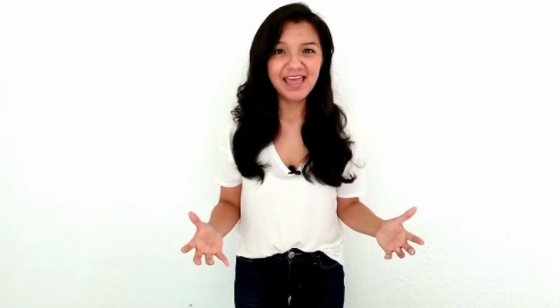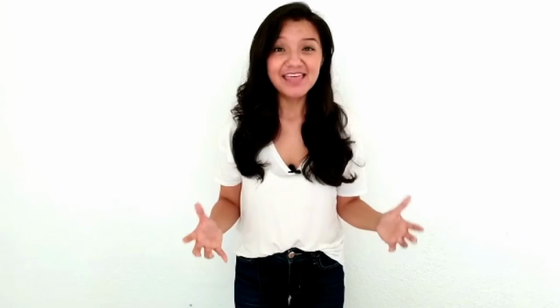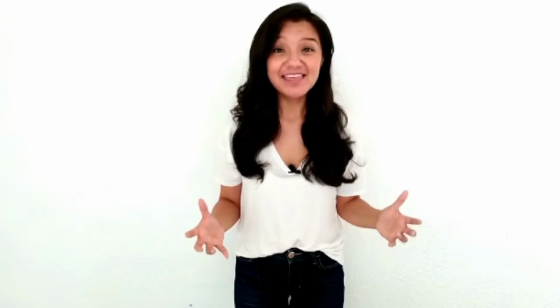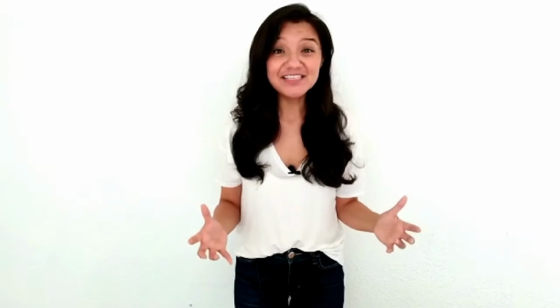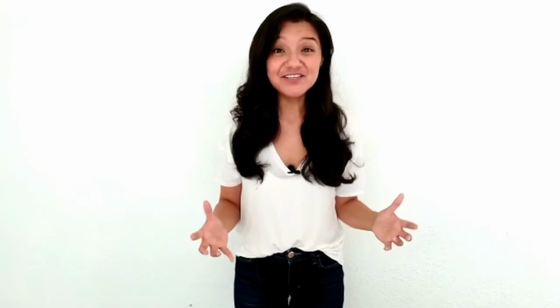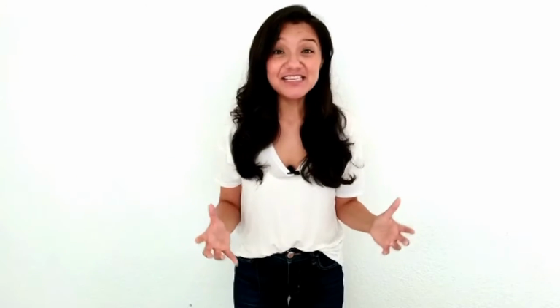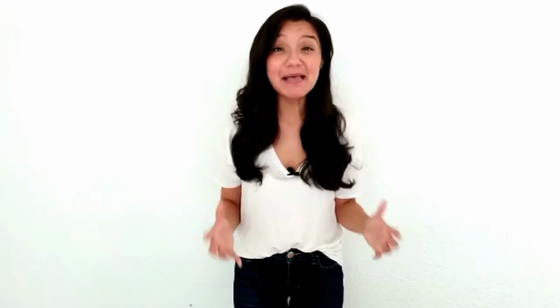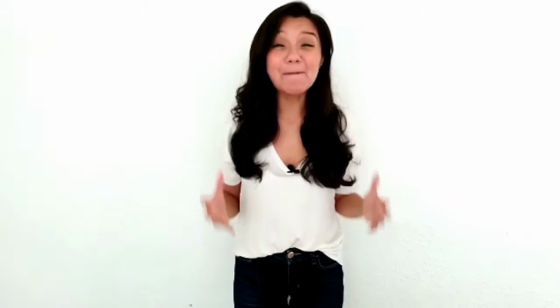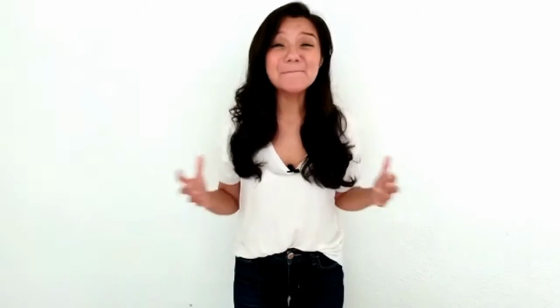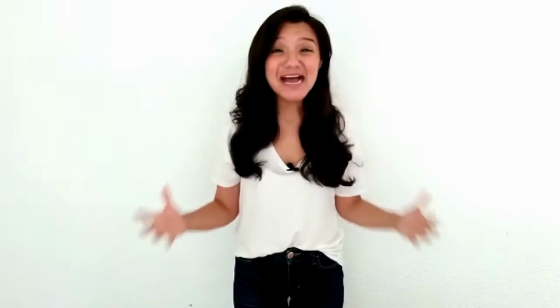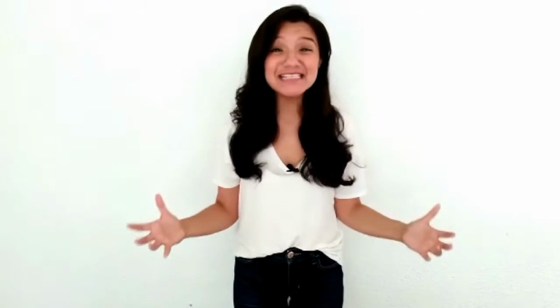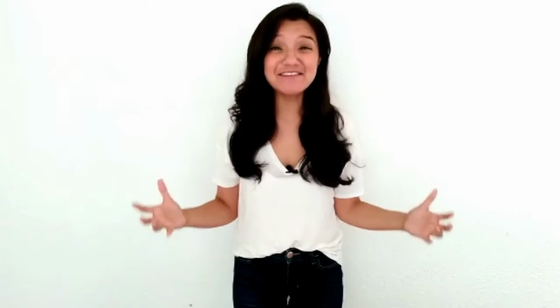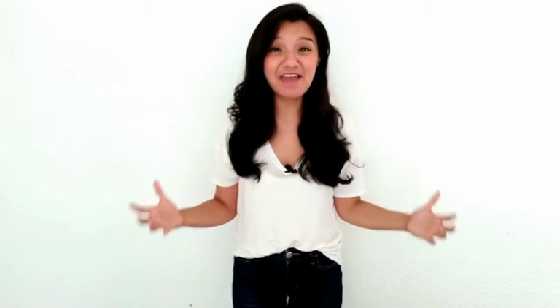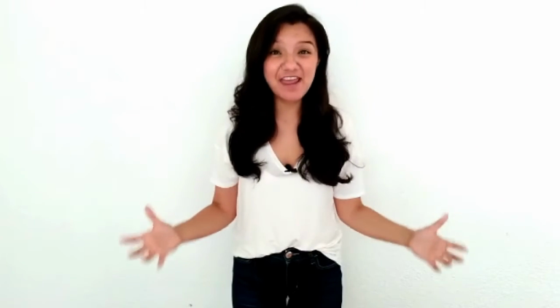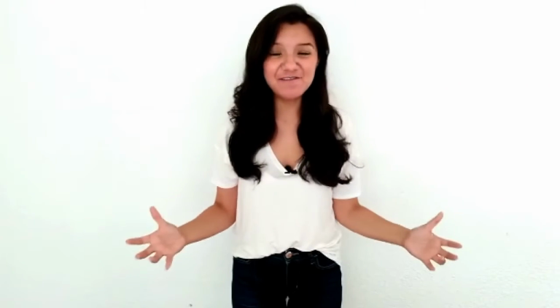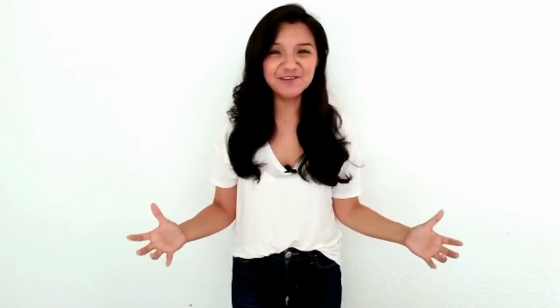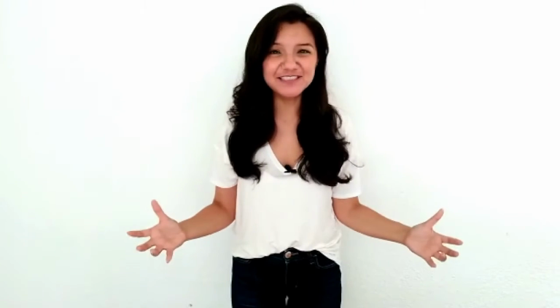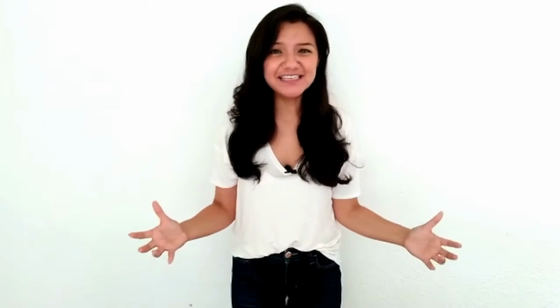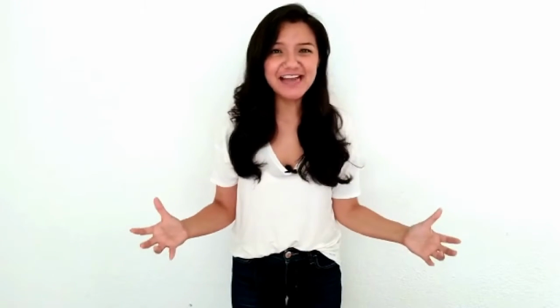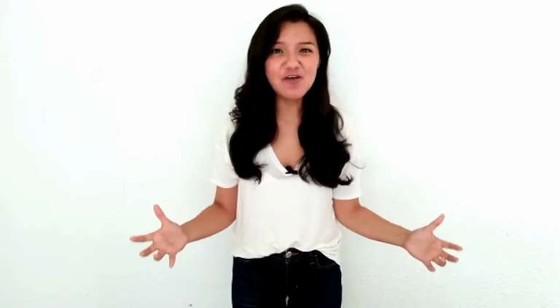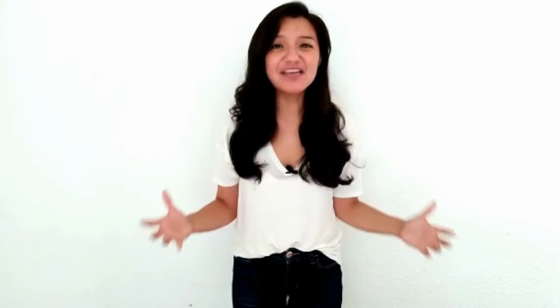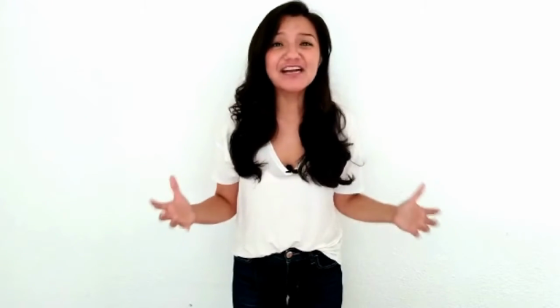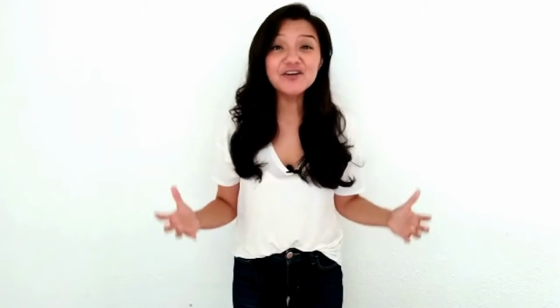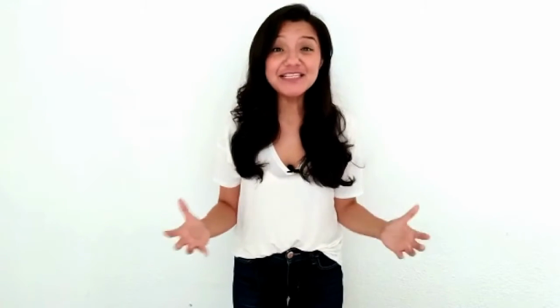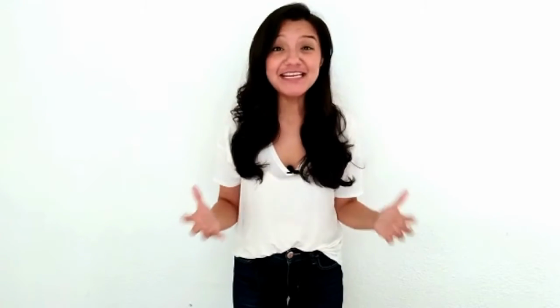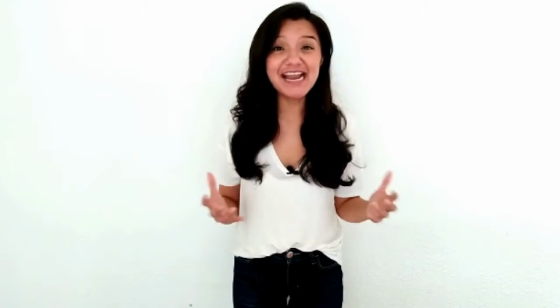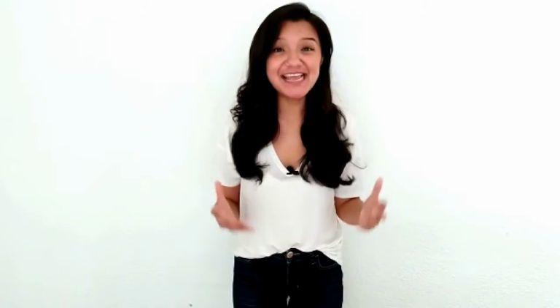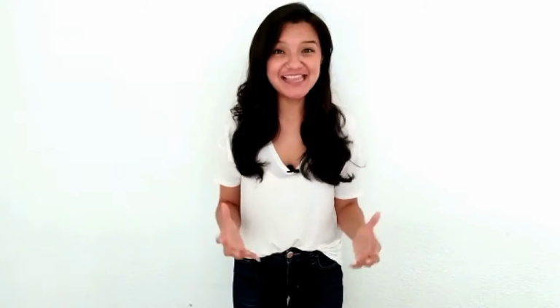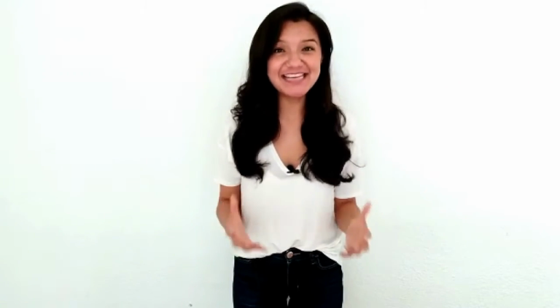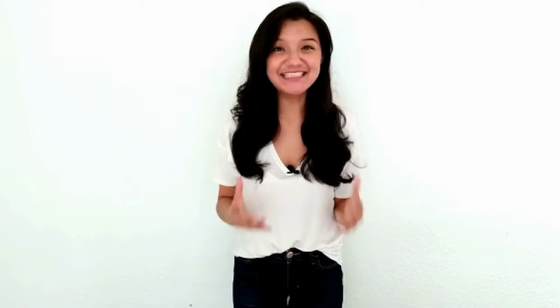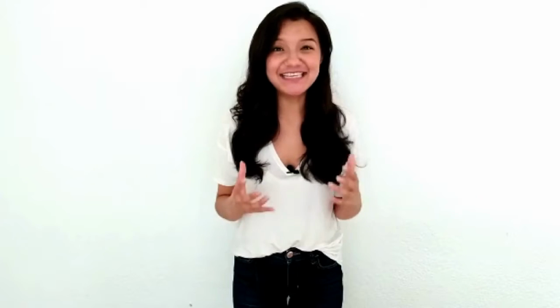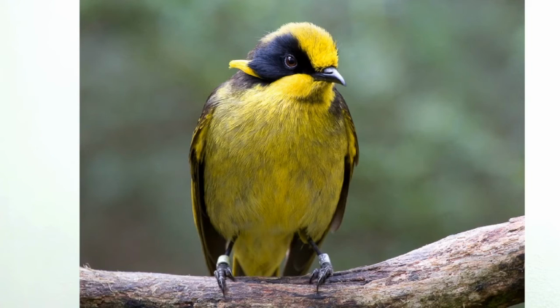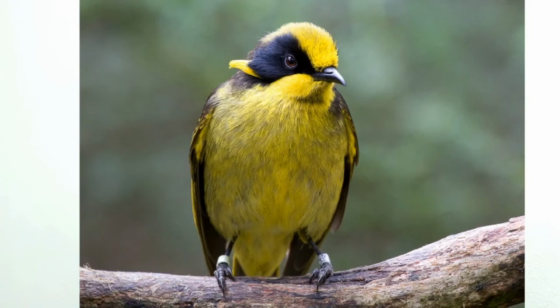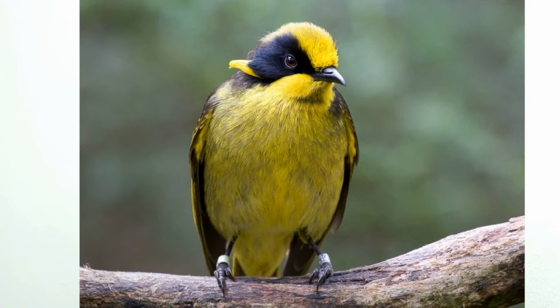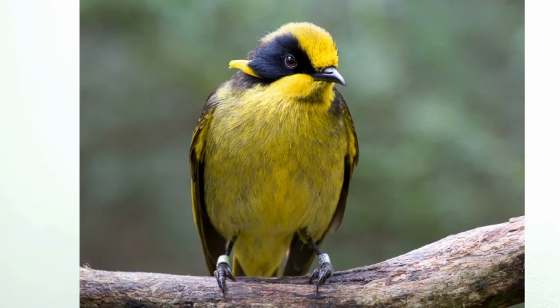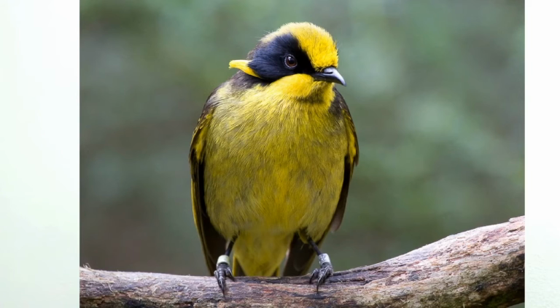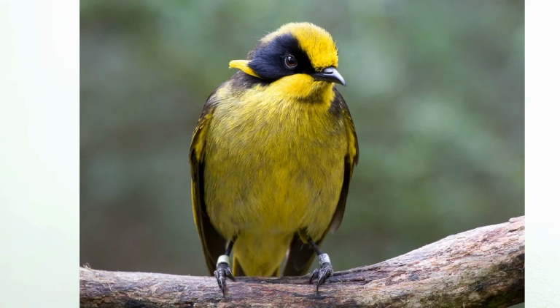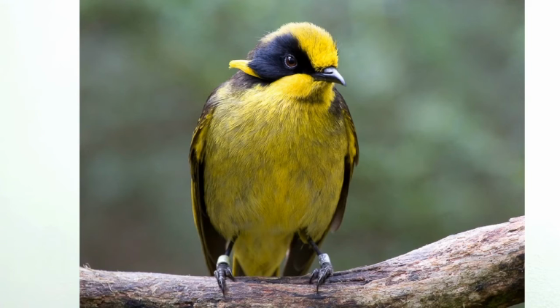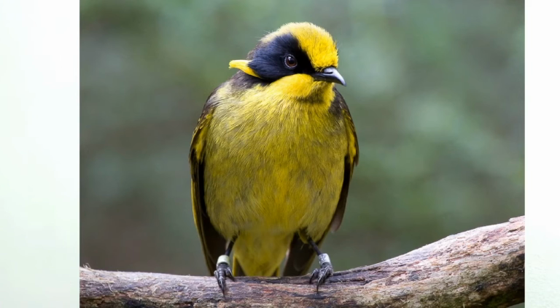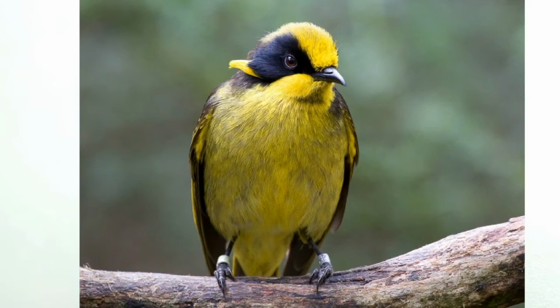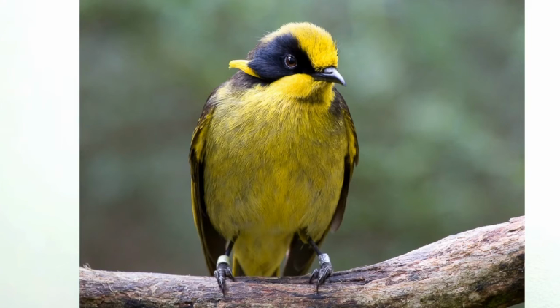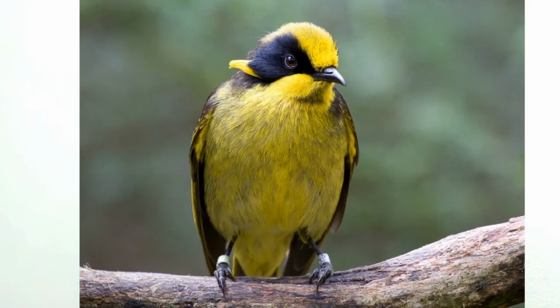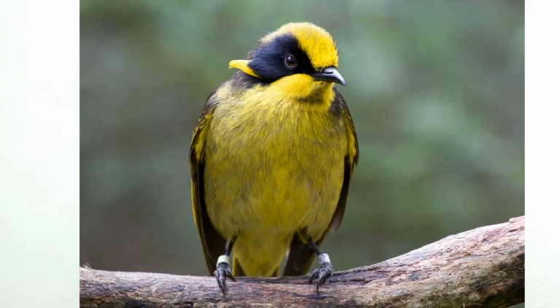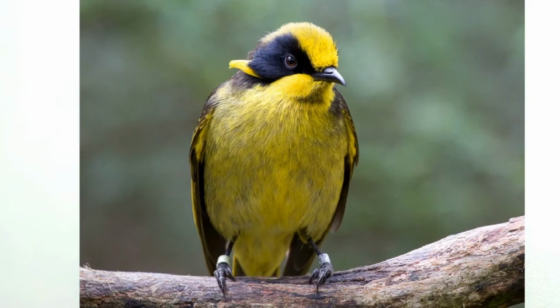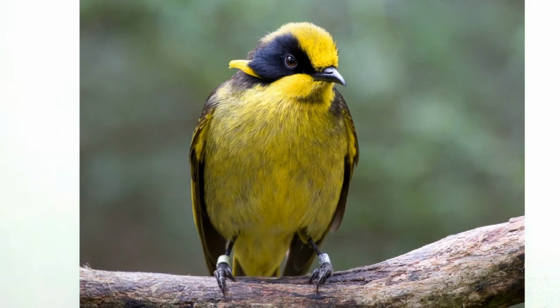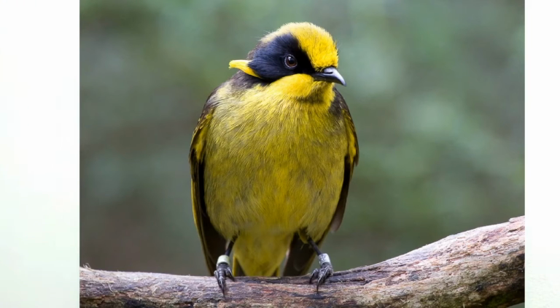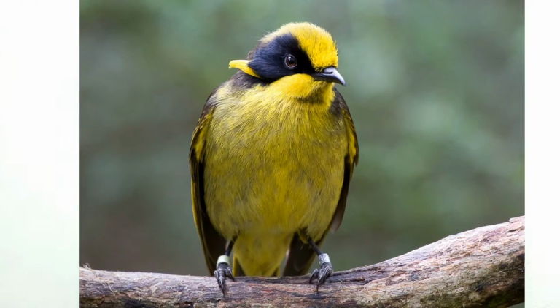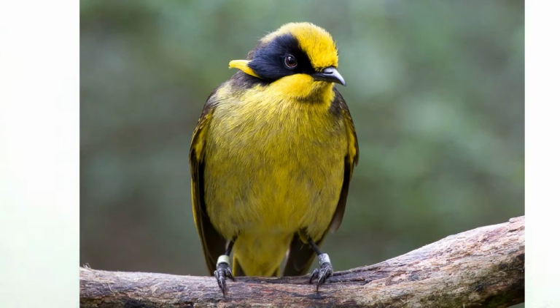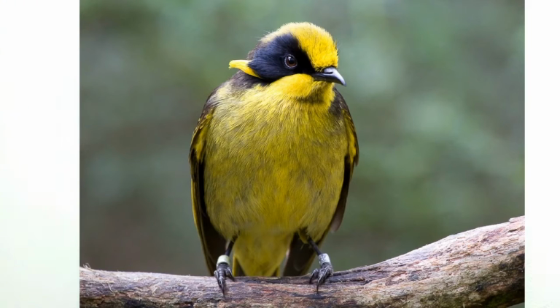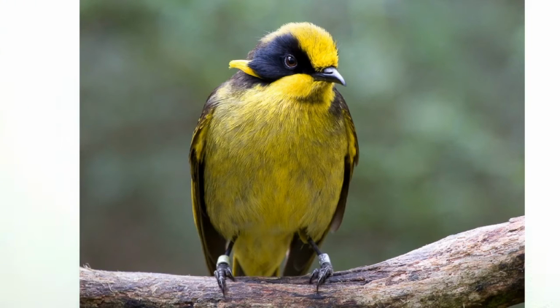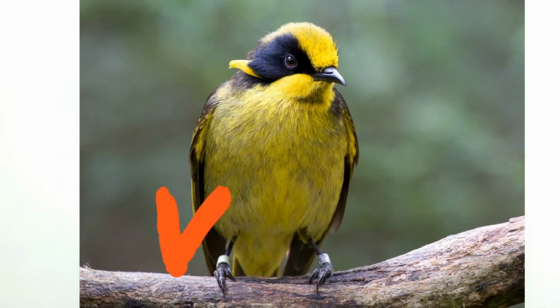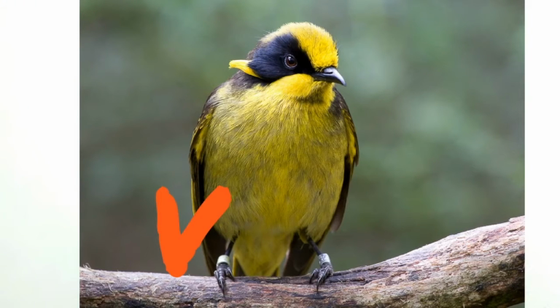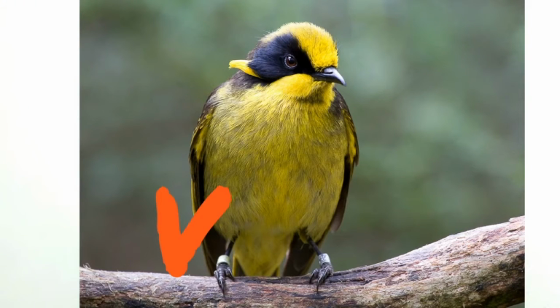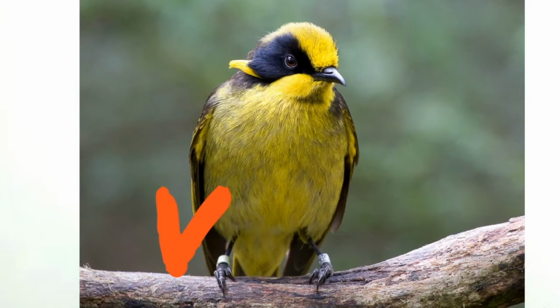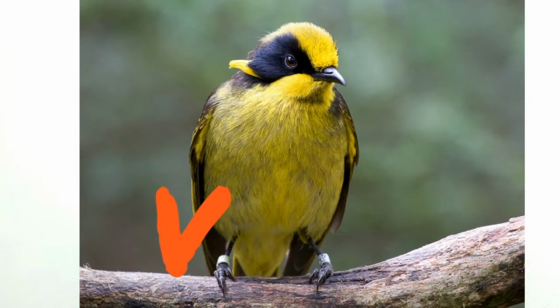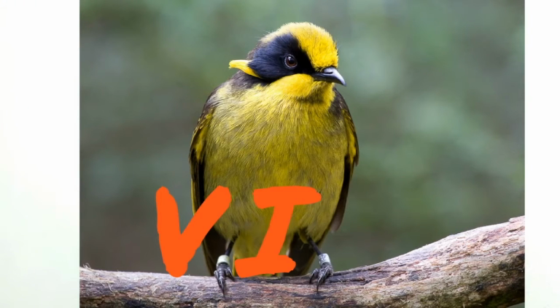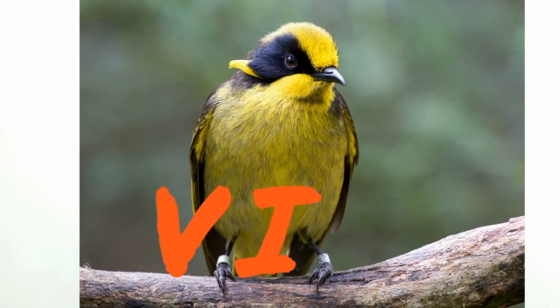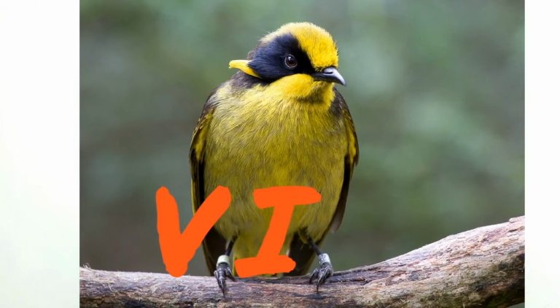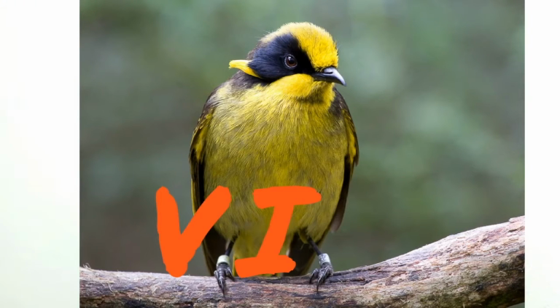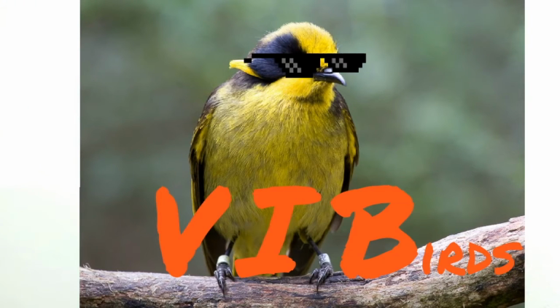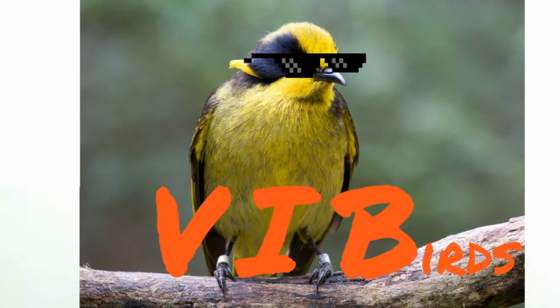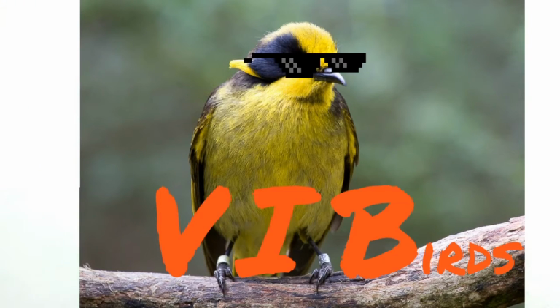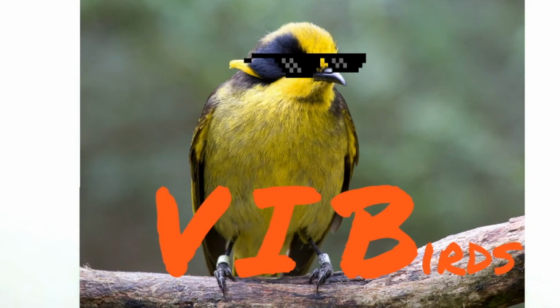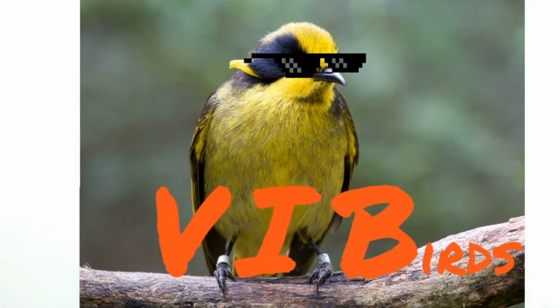Thanks to this massive effort, the critically endangered HIKO has now entered the club of the V.I.B.s — Very Important Birds.